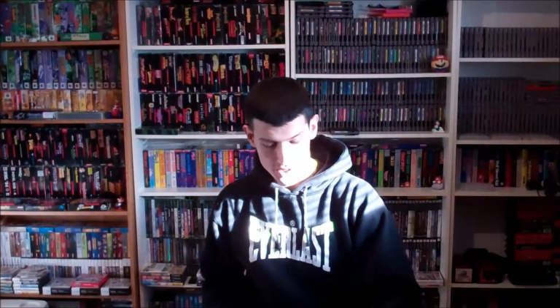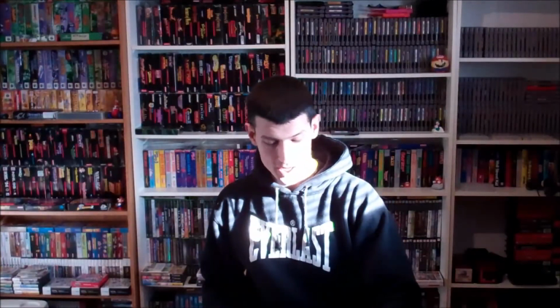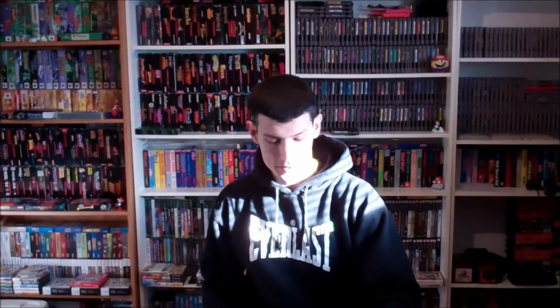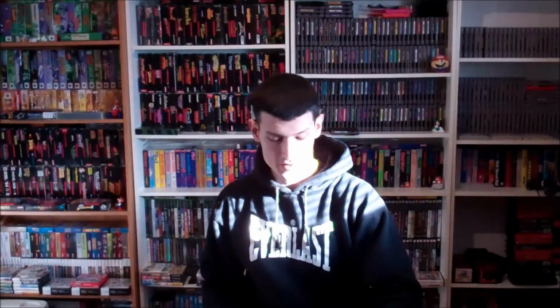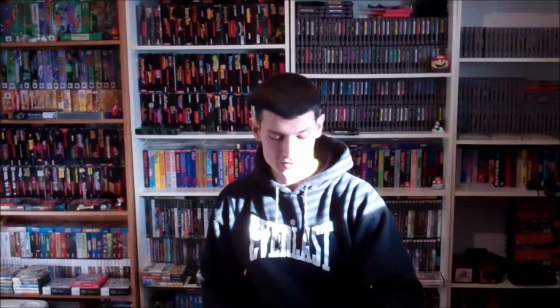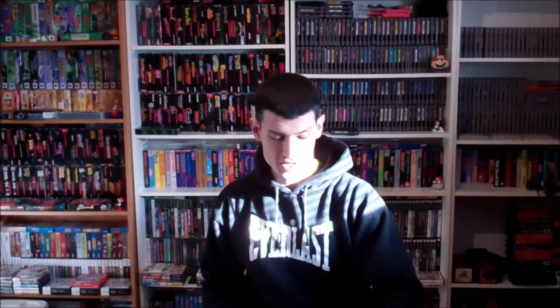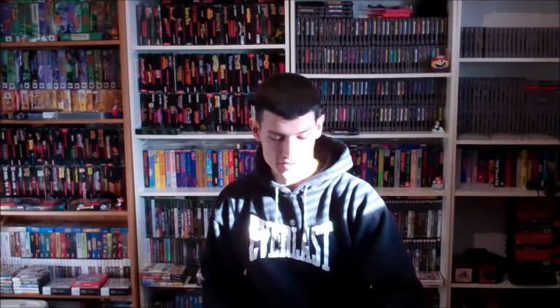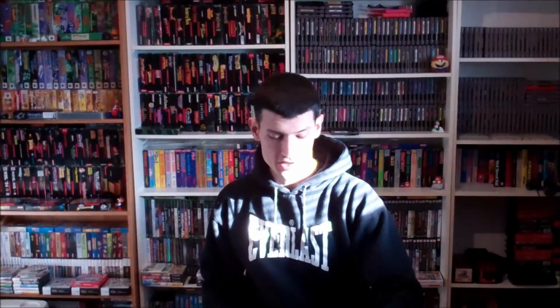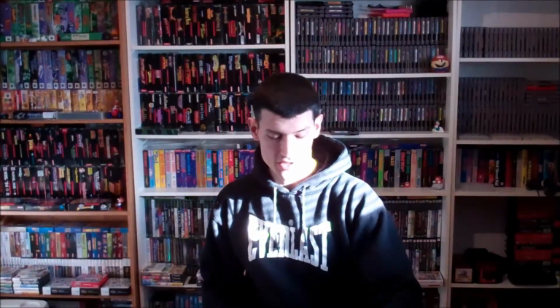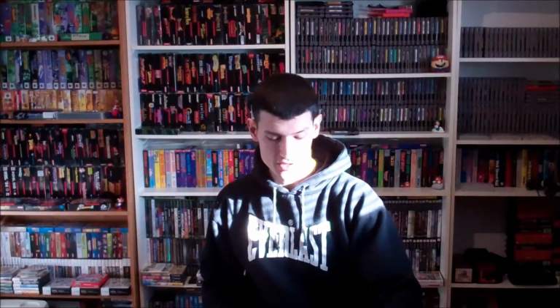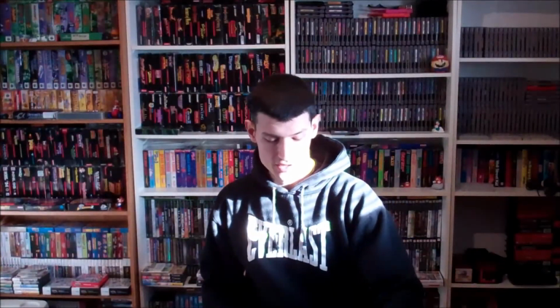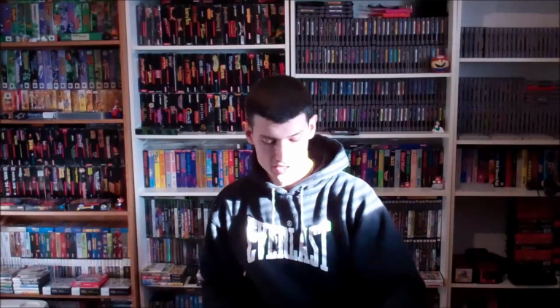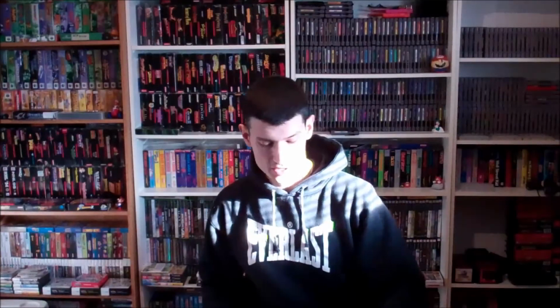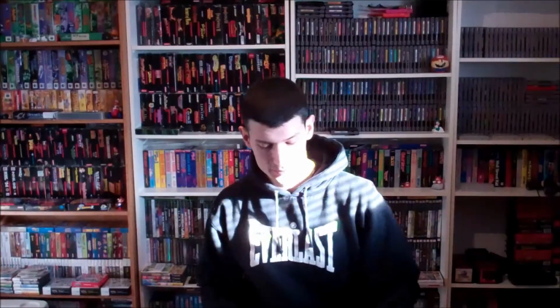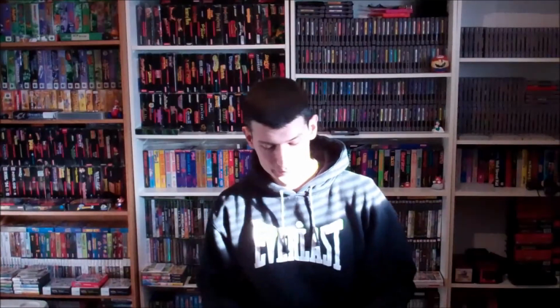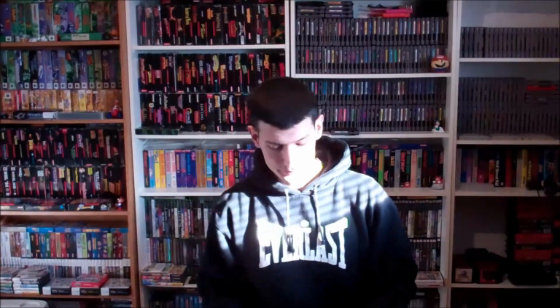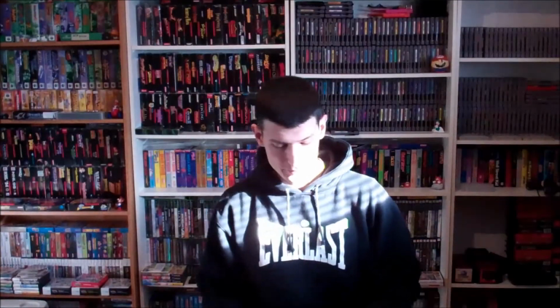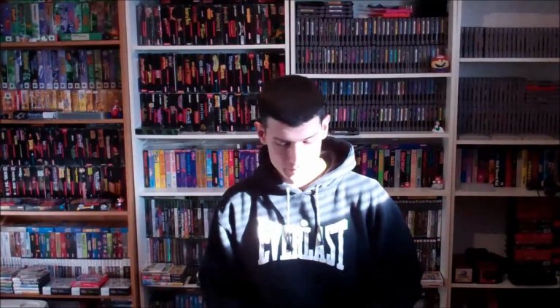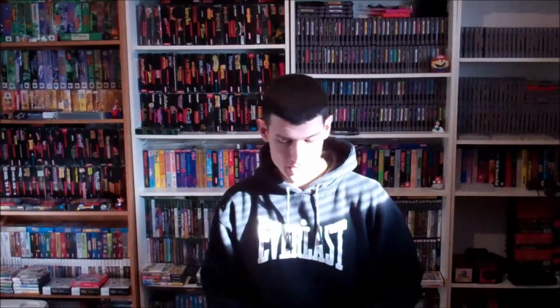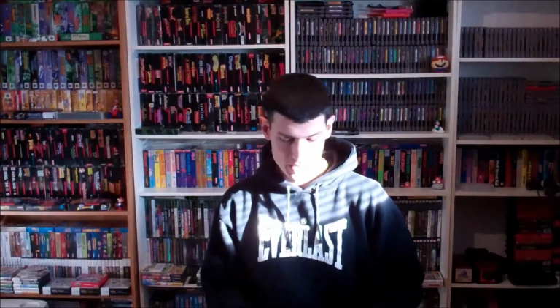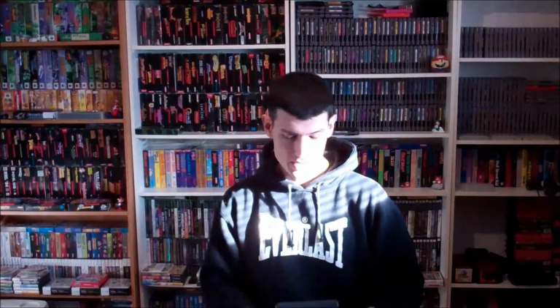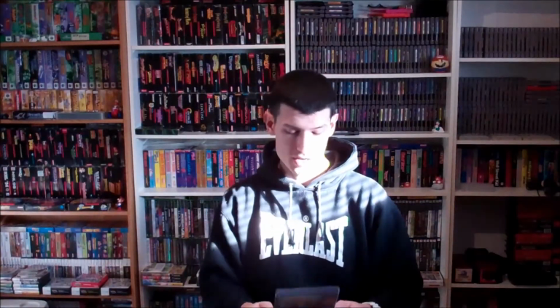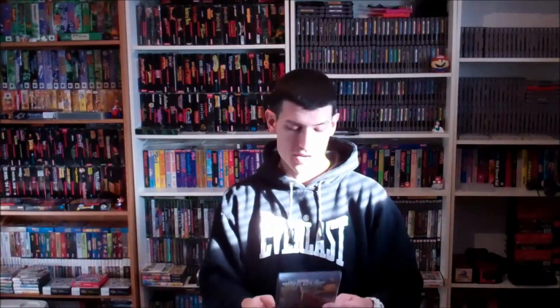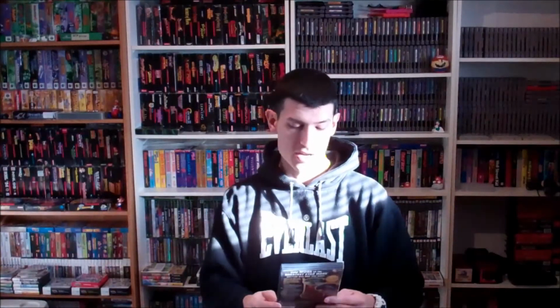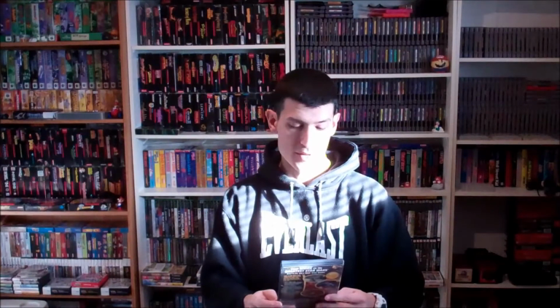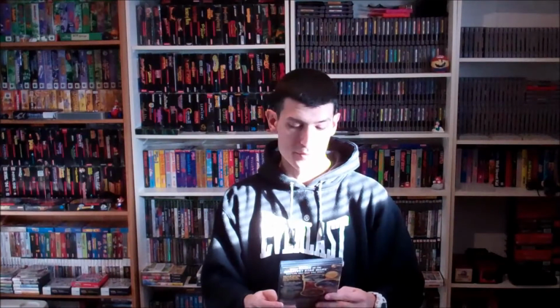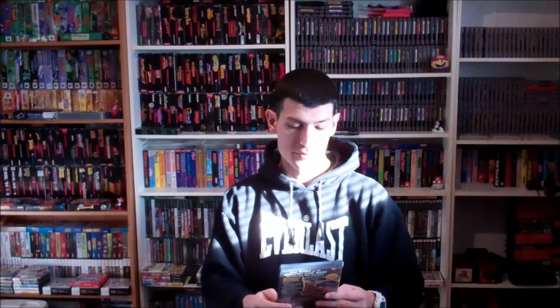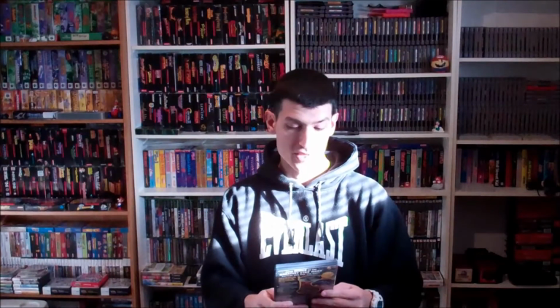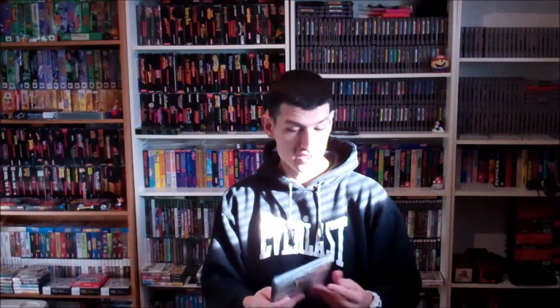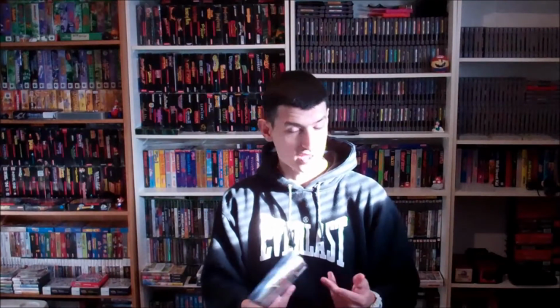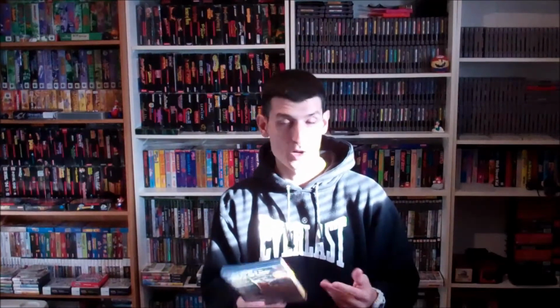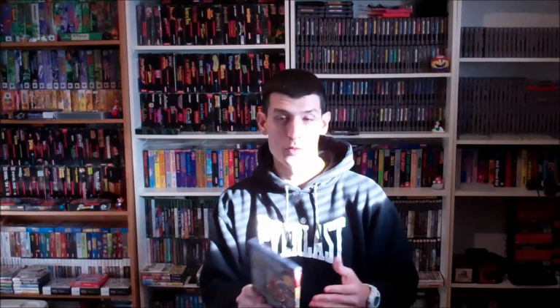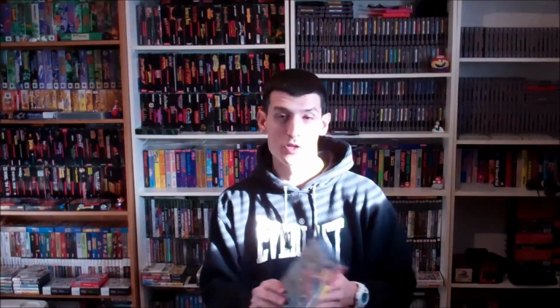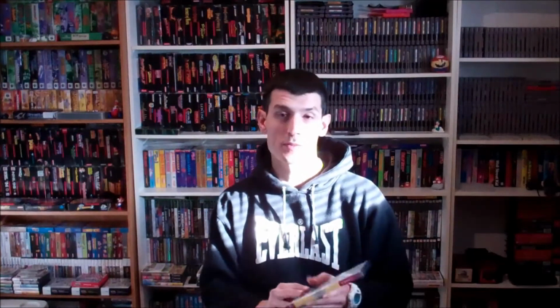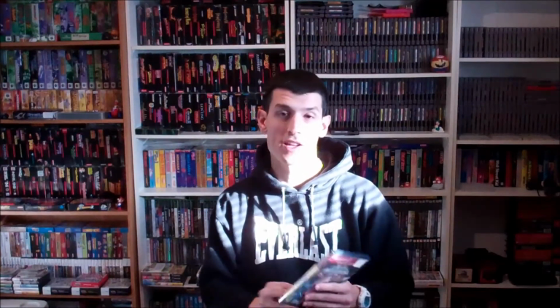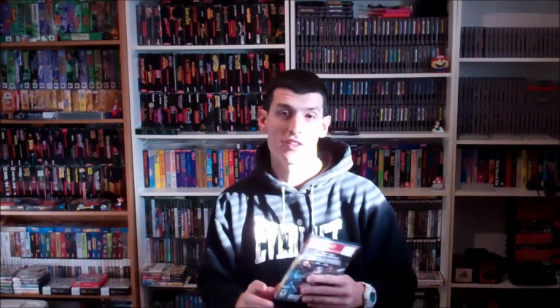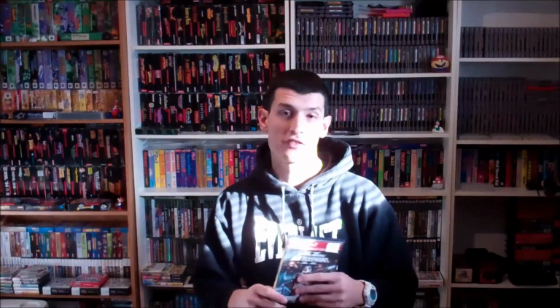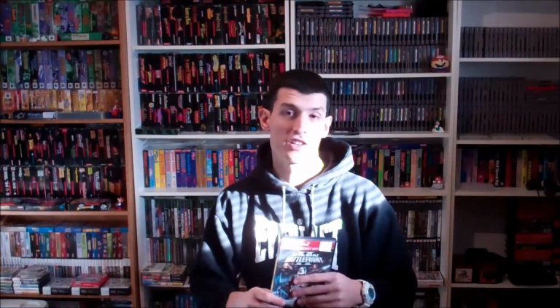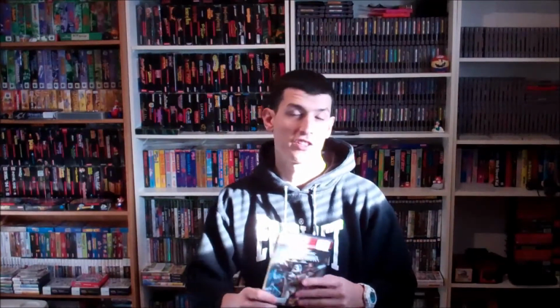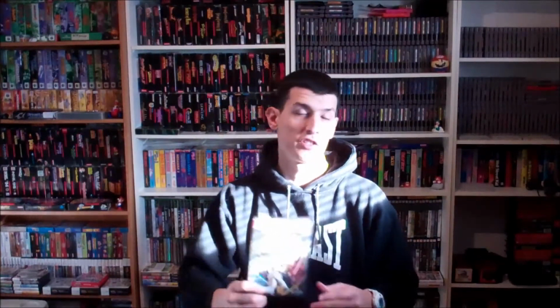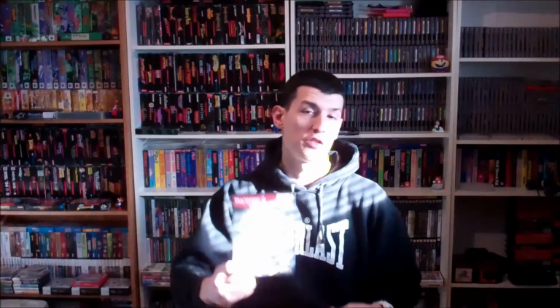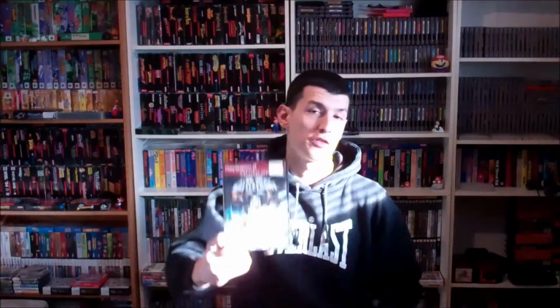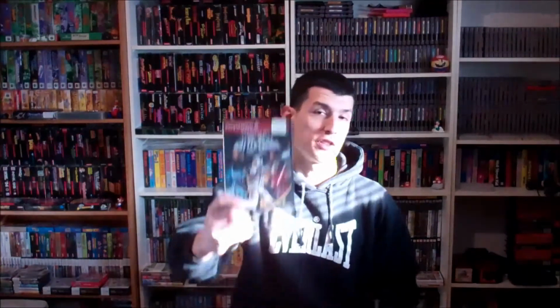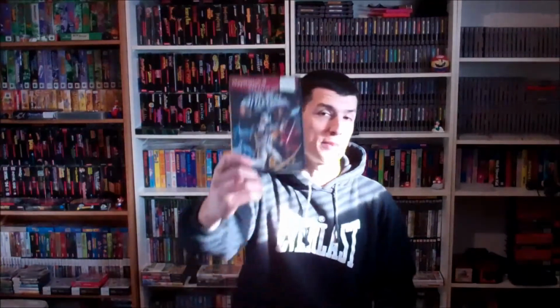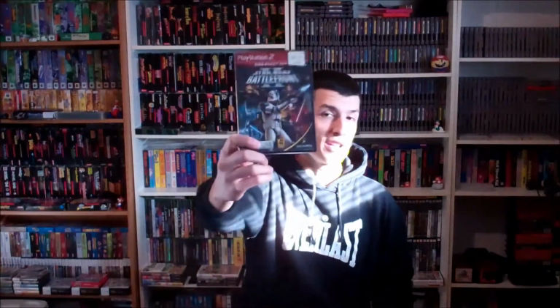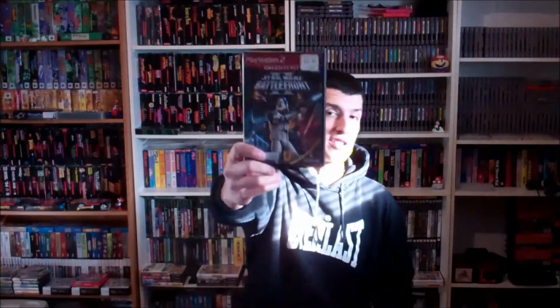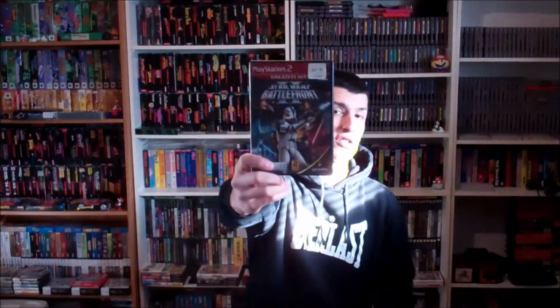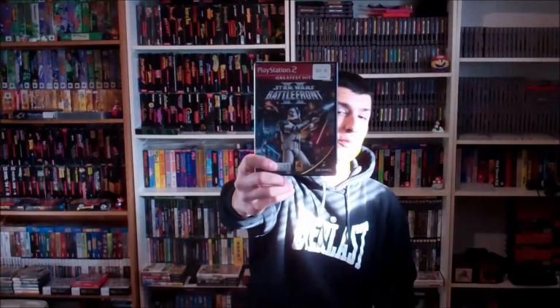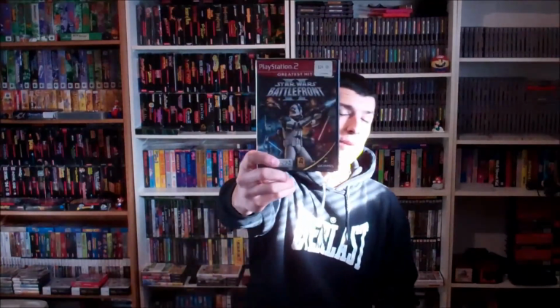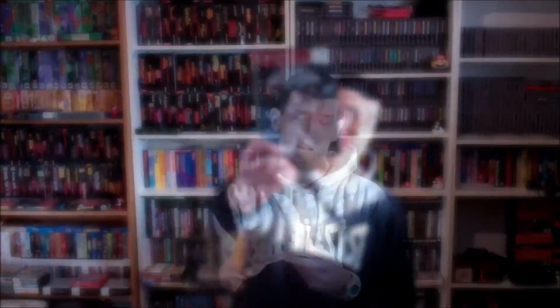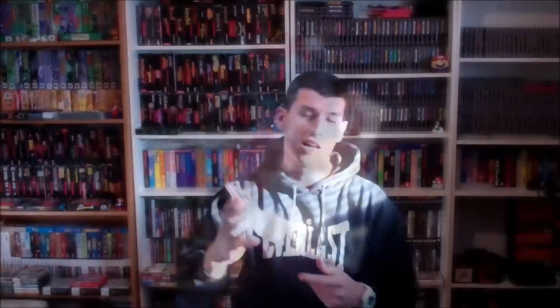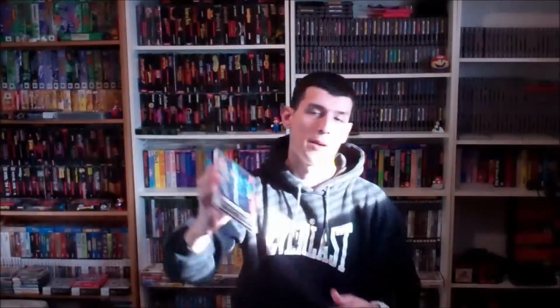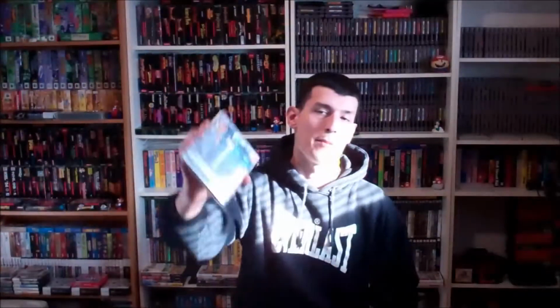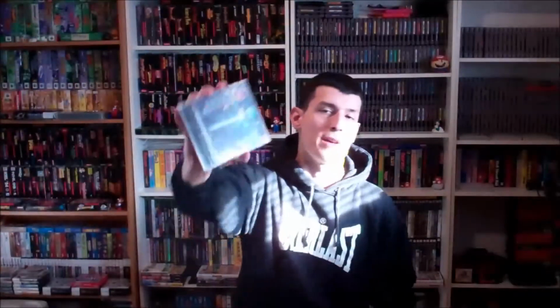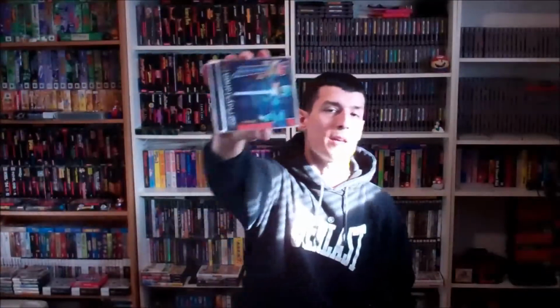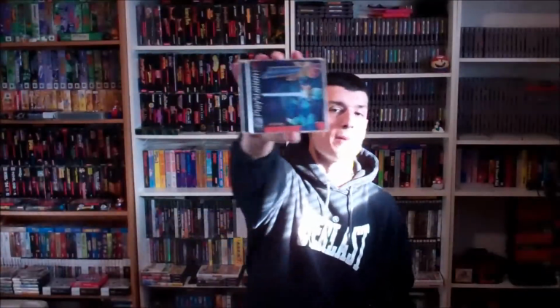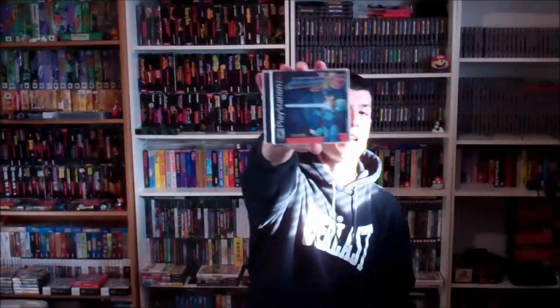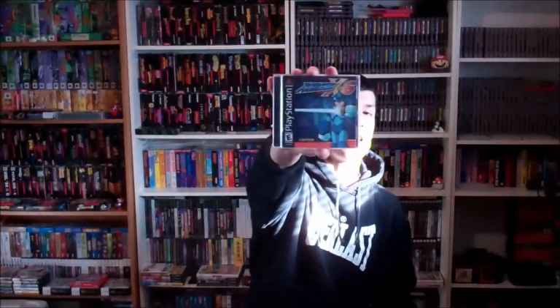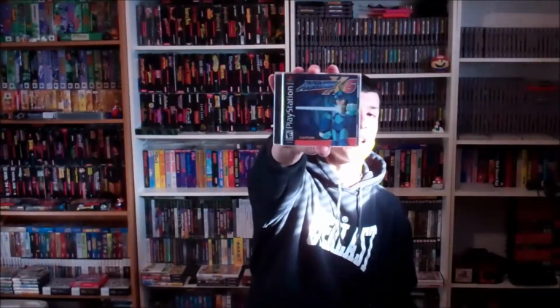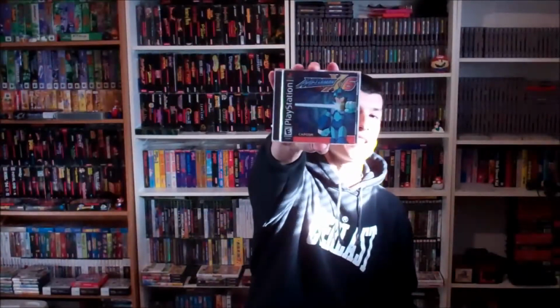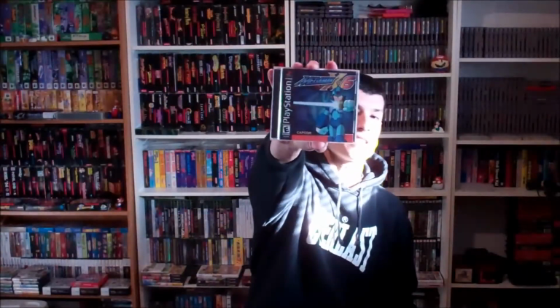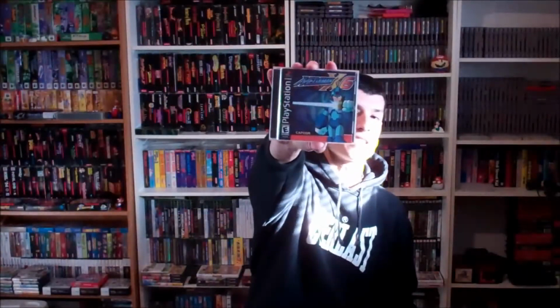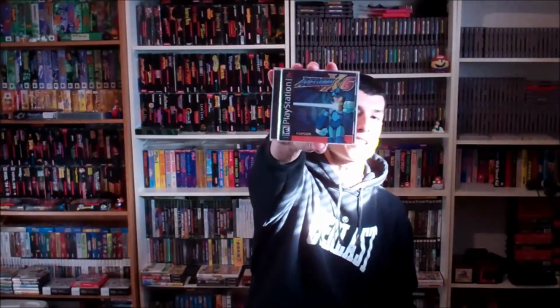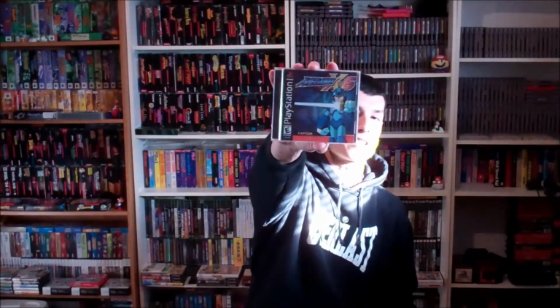2 games for $5 here. Star Wars Battlefront 2 for the PS2. Mega Man X6.